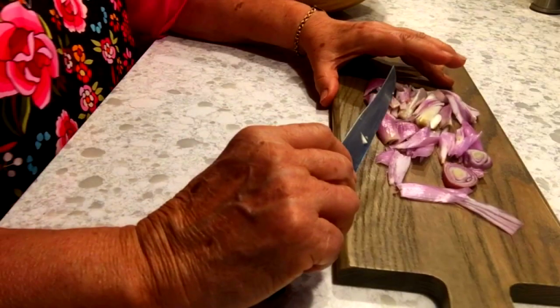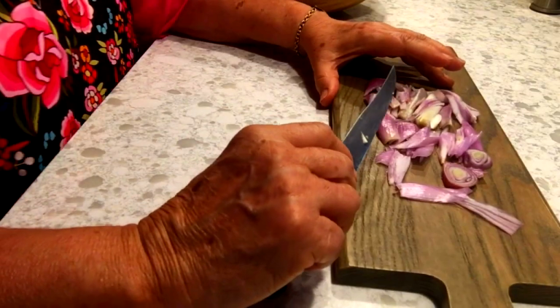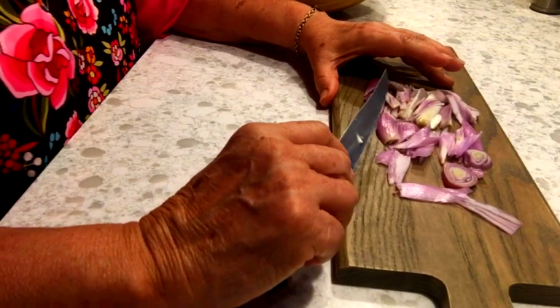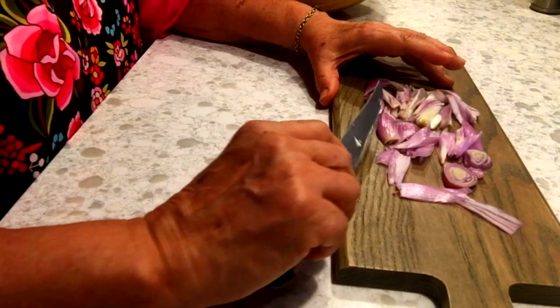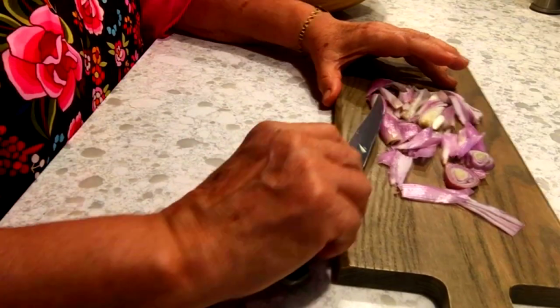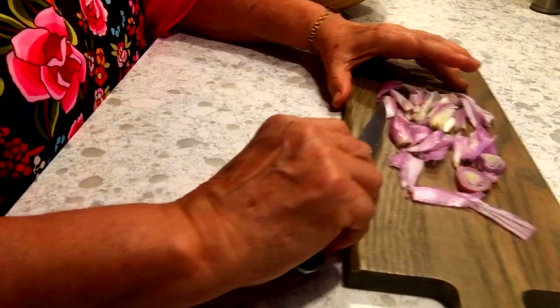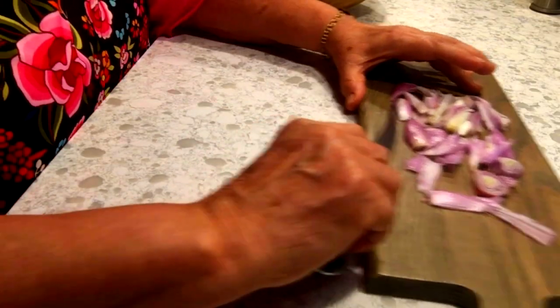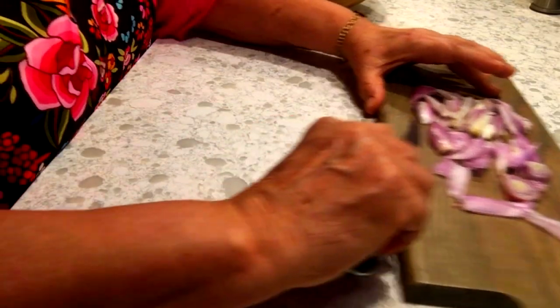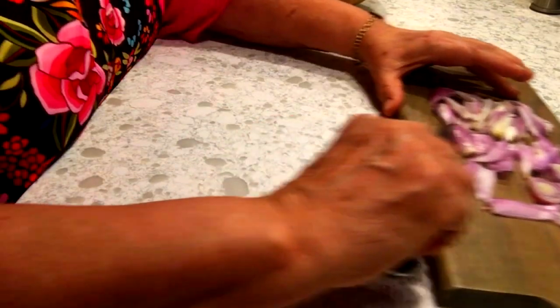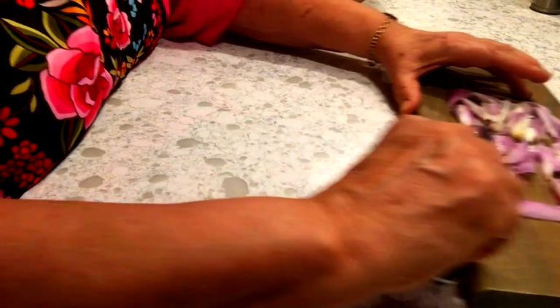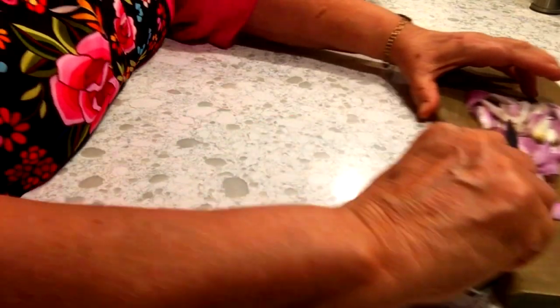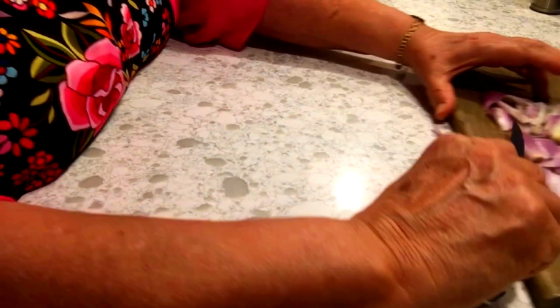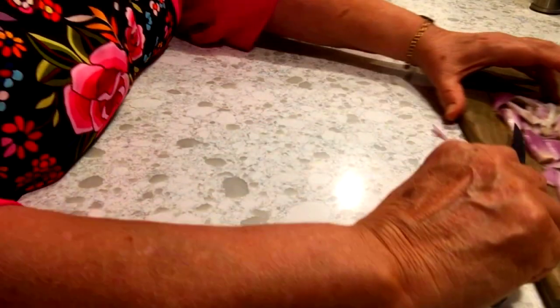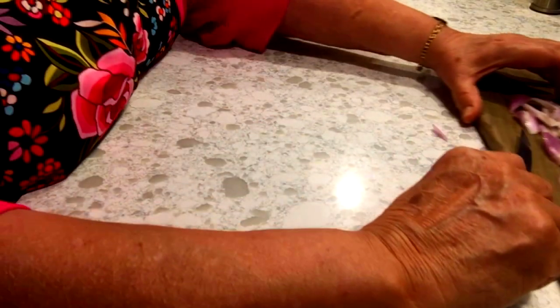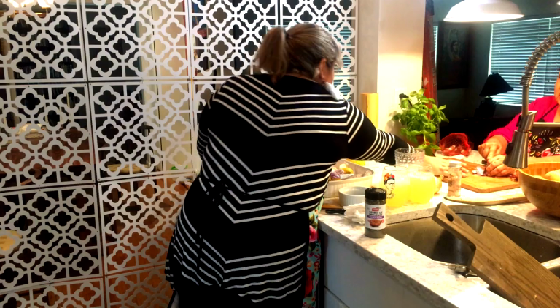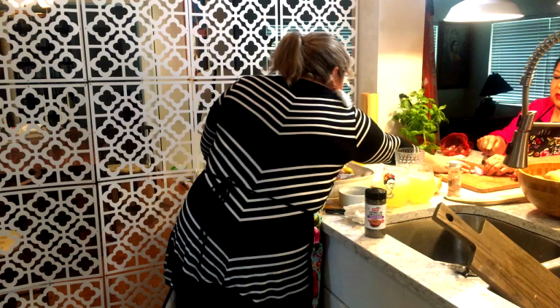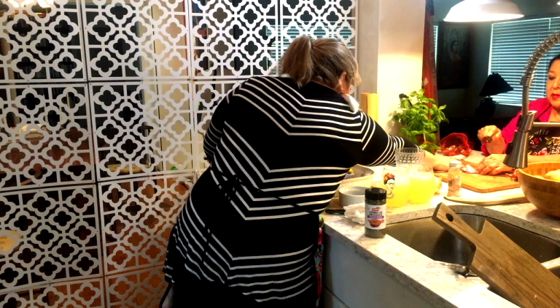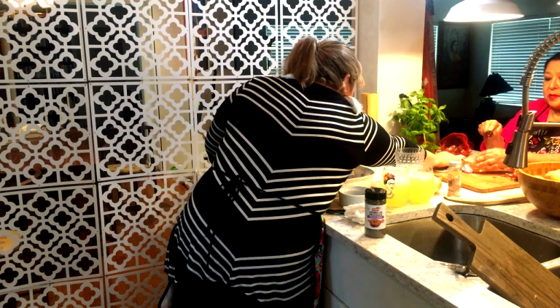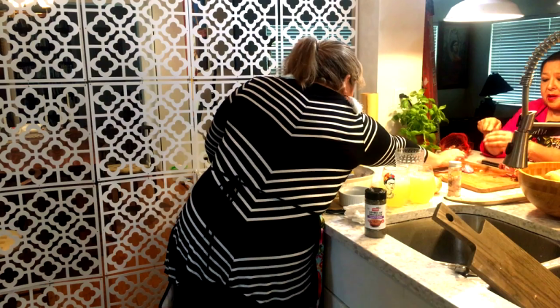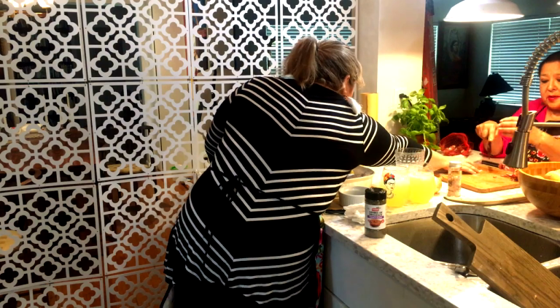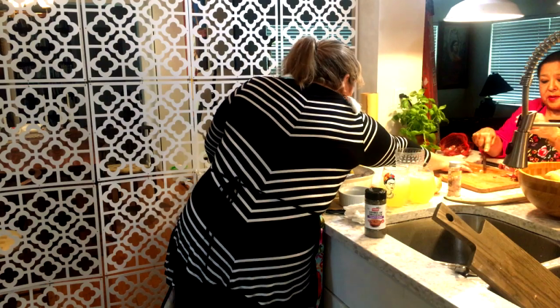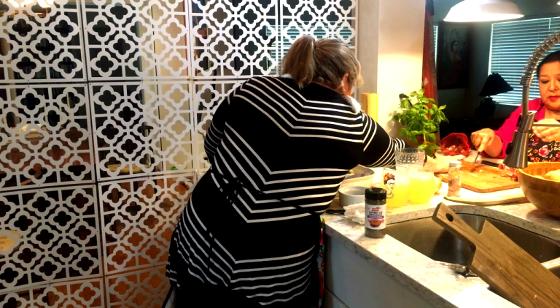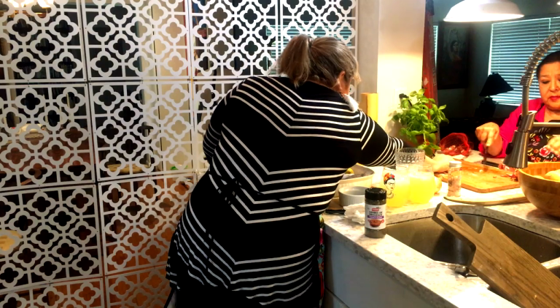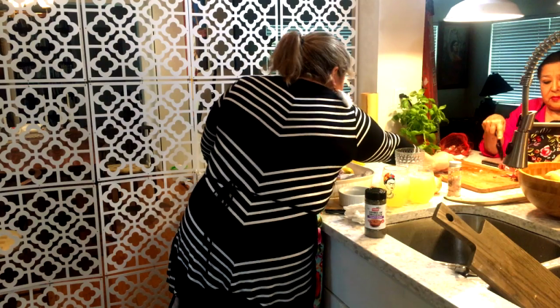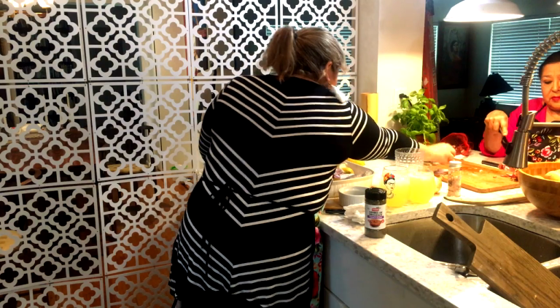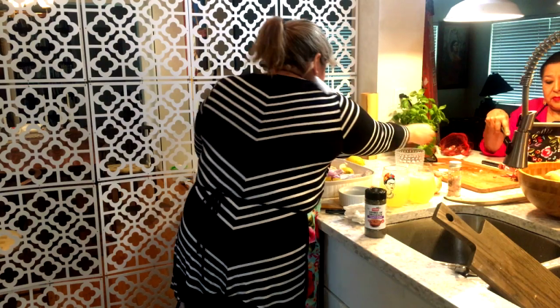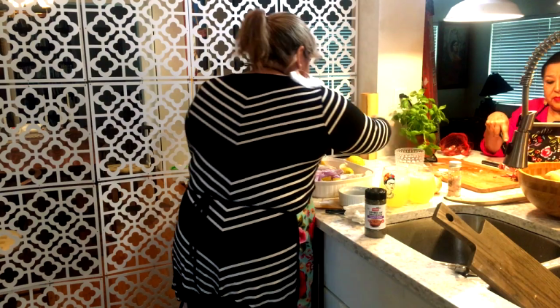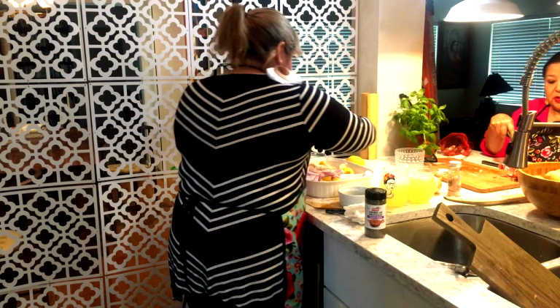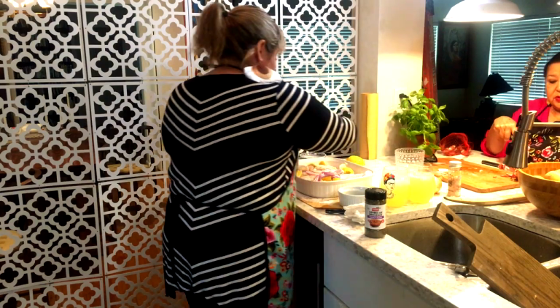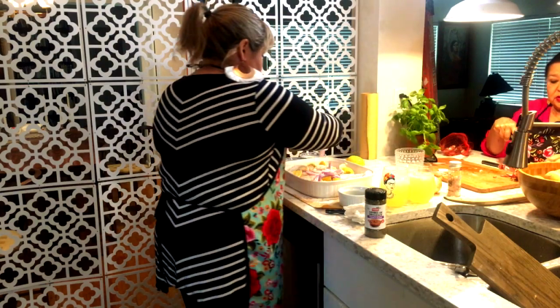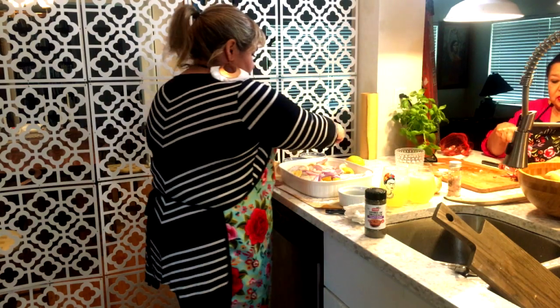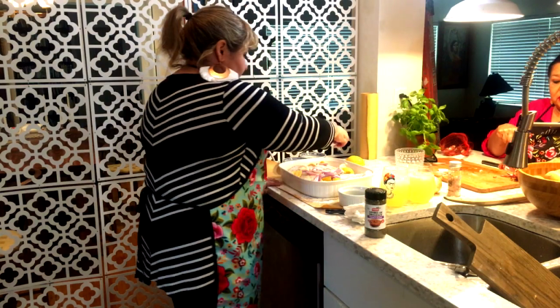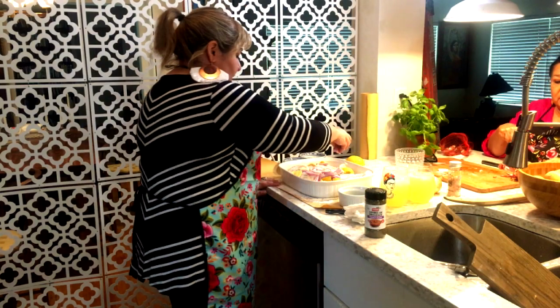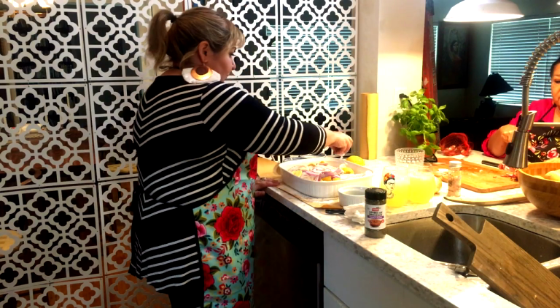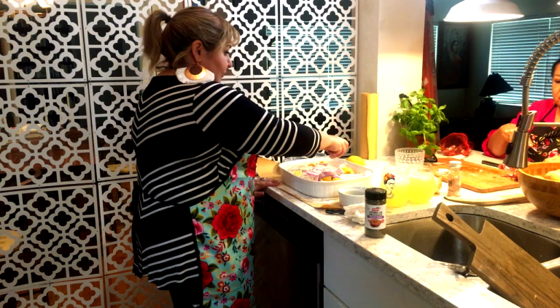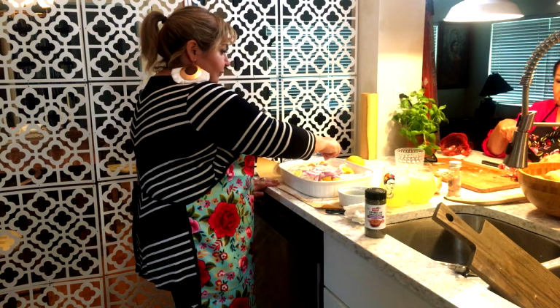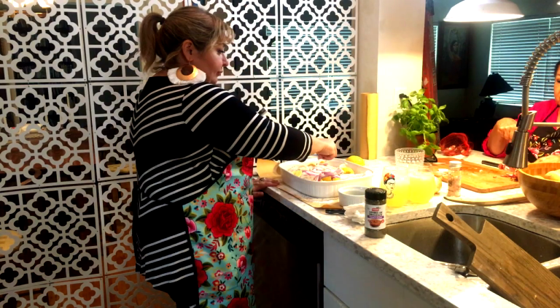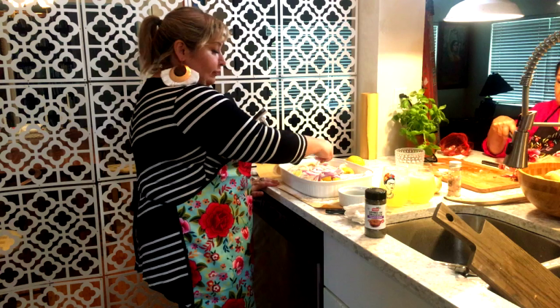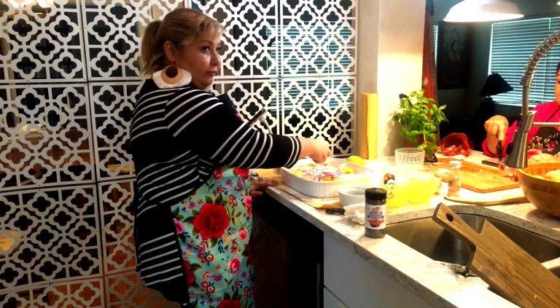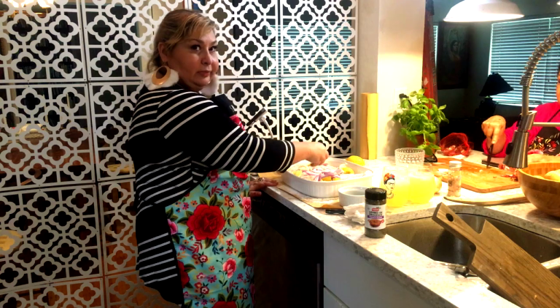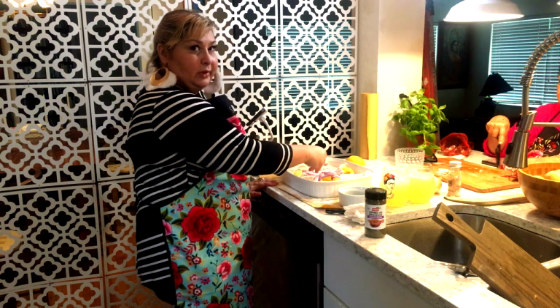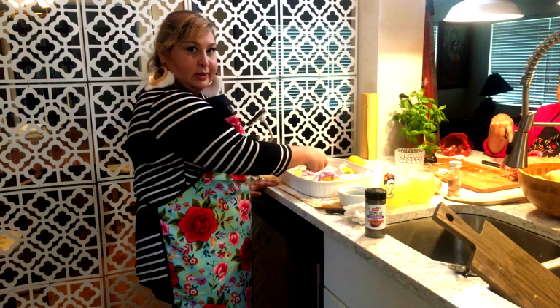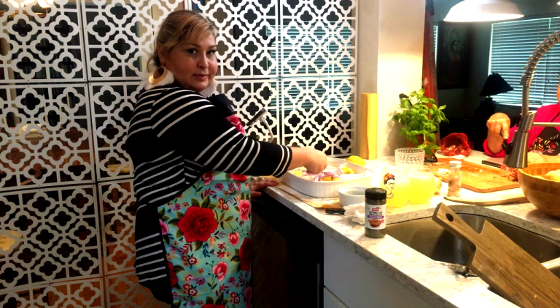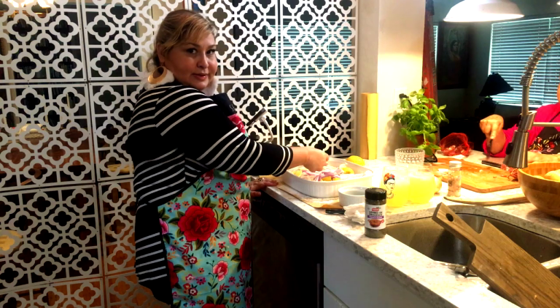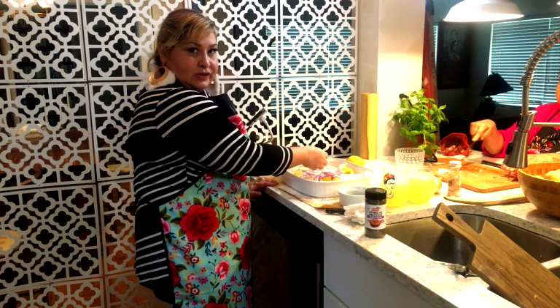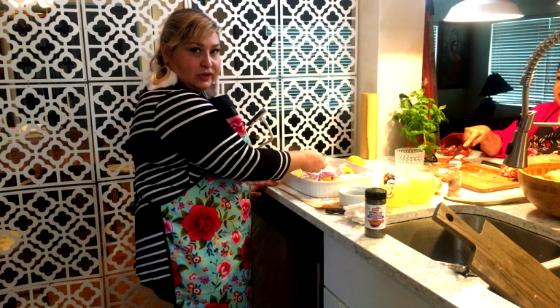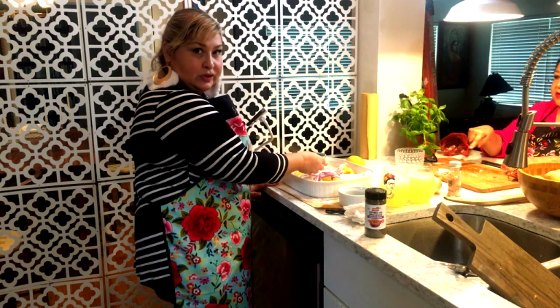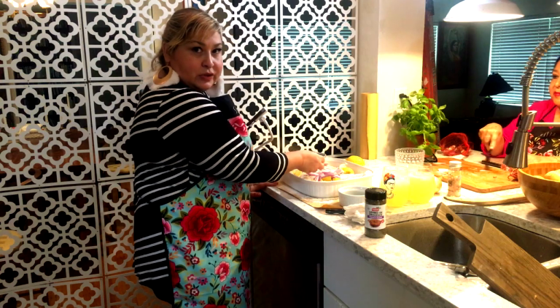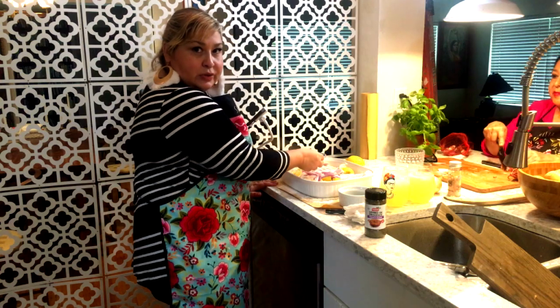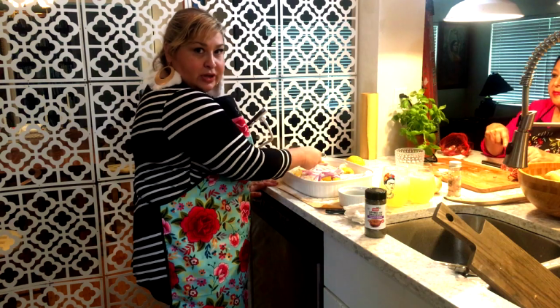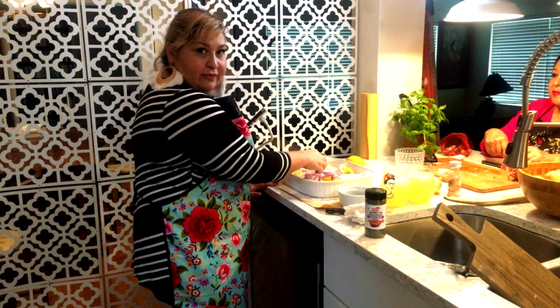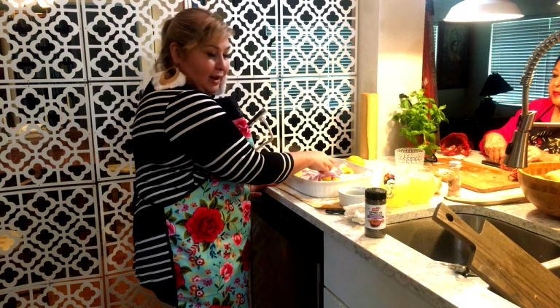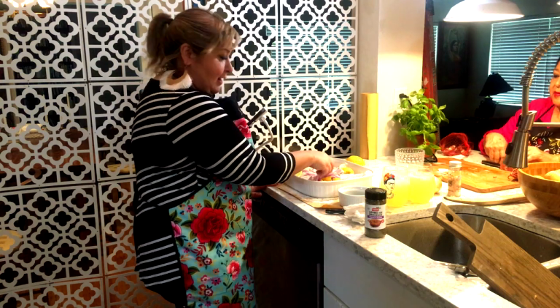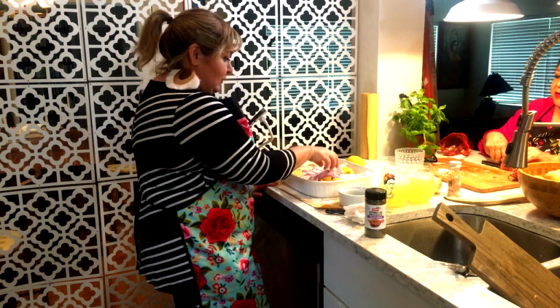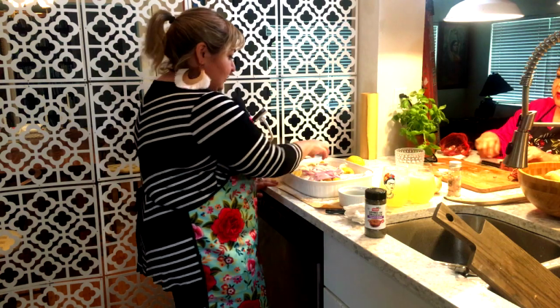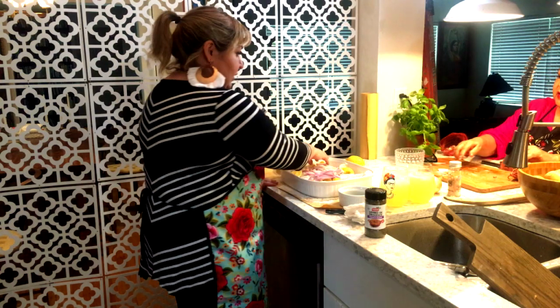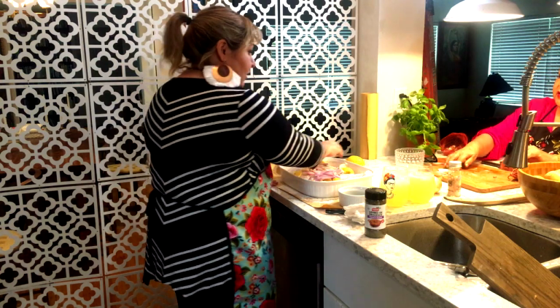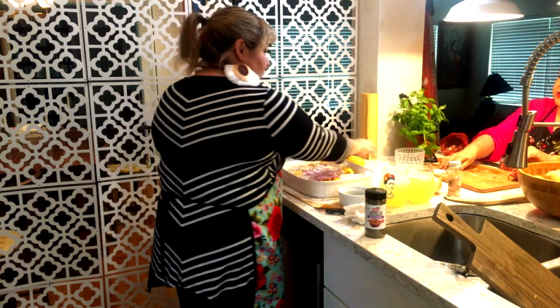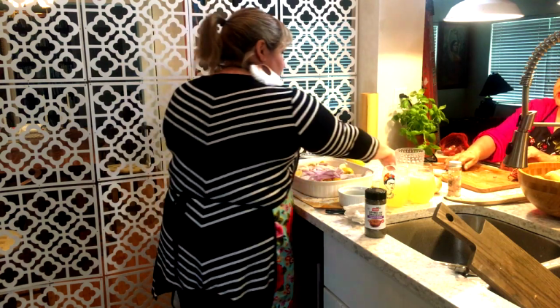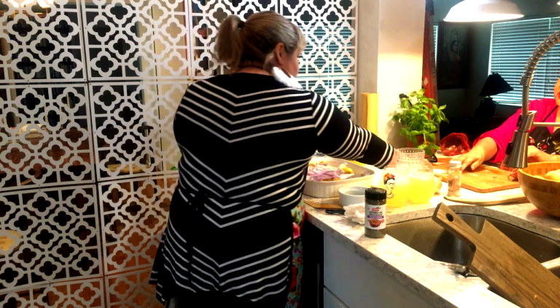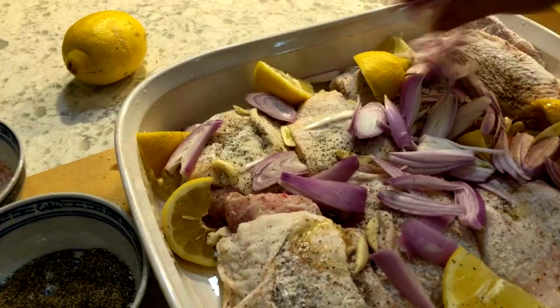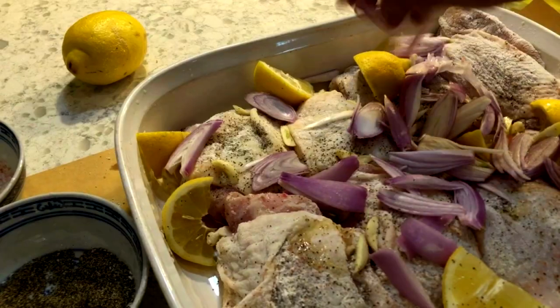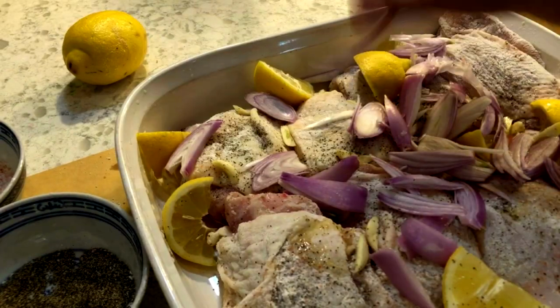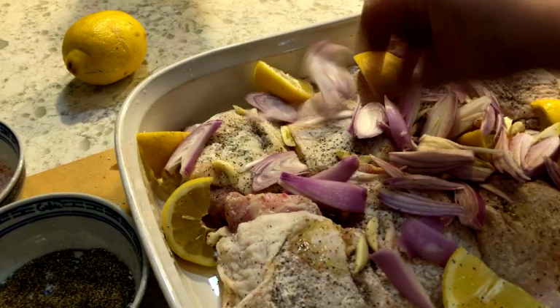Mom, you just had to quarter them. It's the sous chef I have over here — I don't know what's going on there.